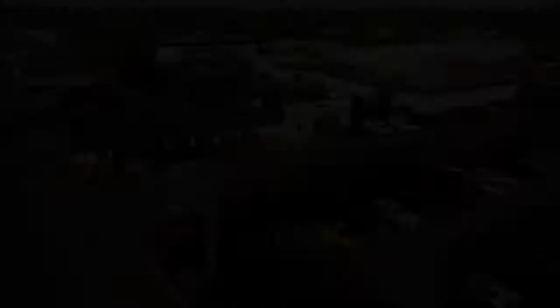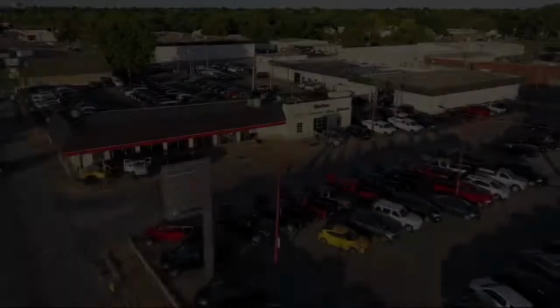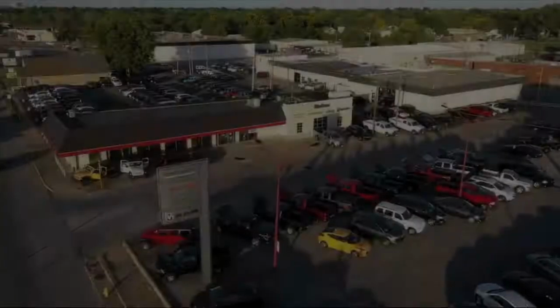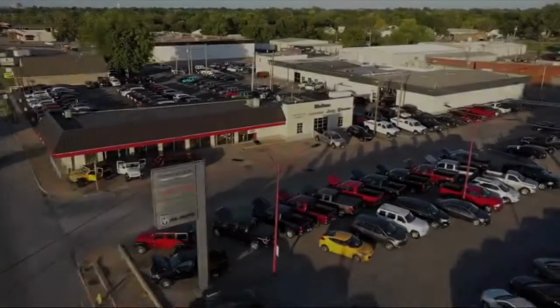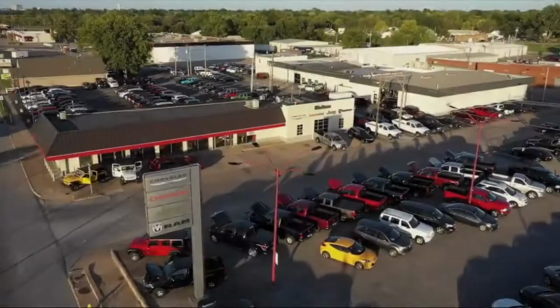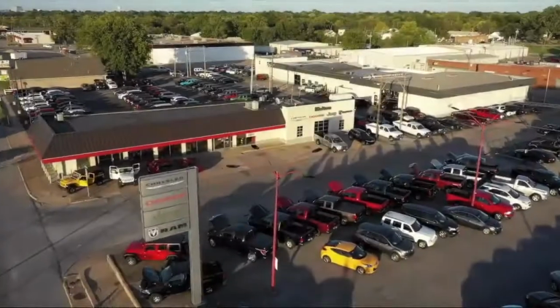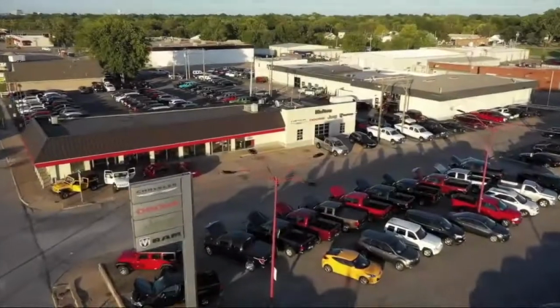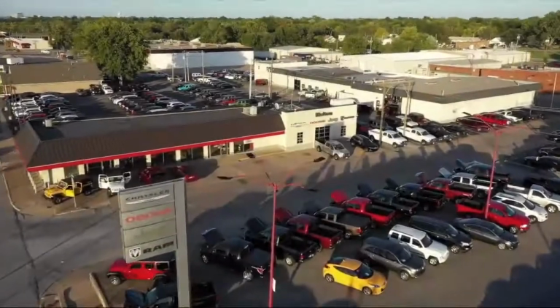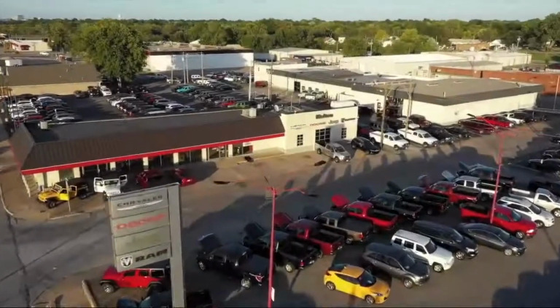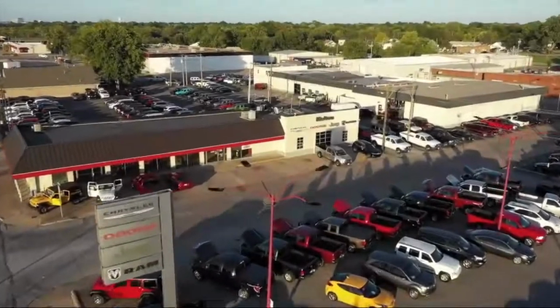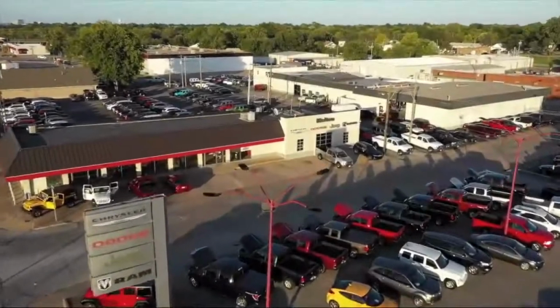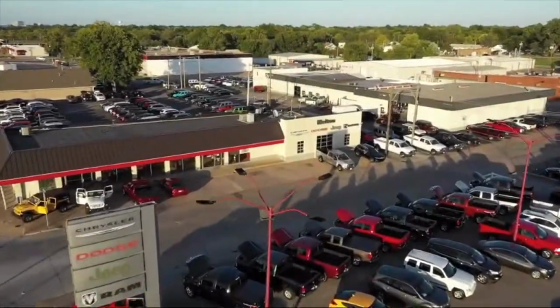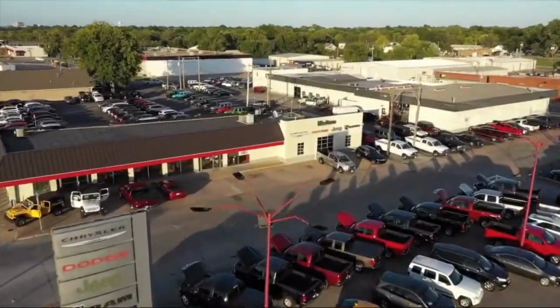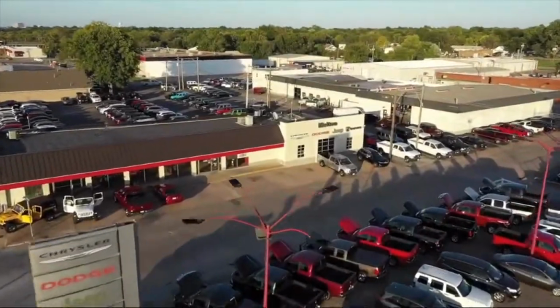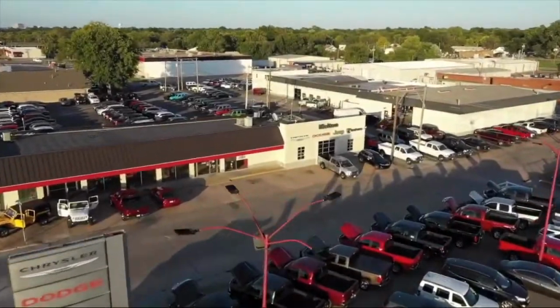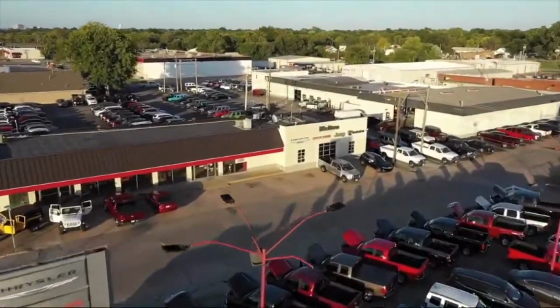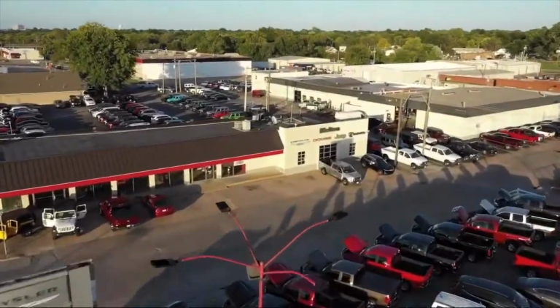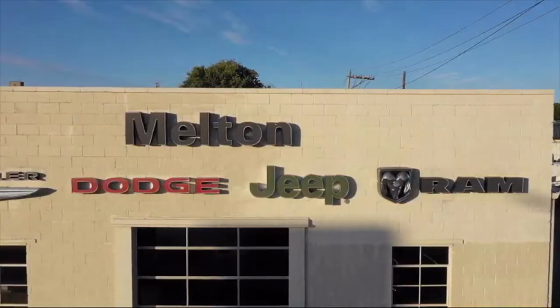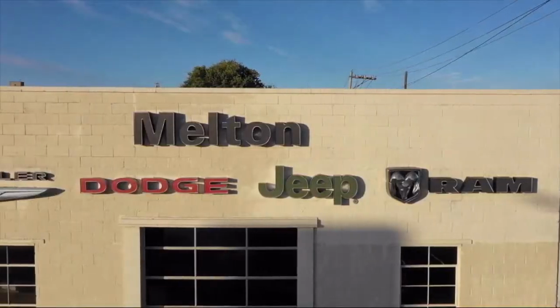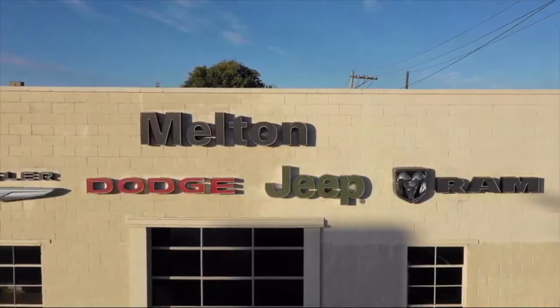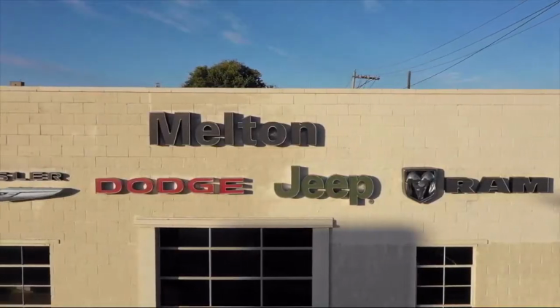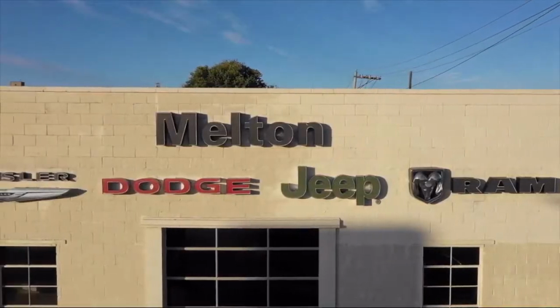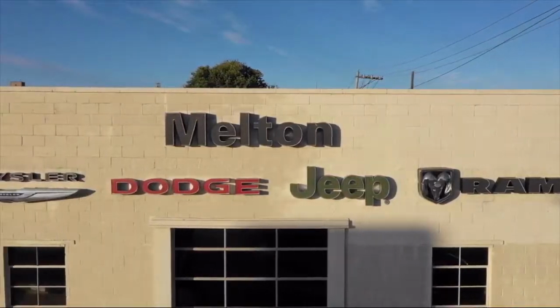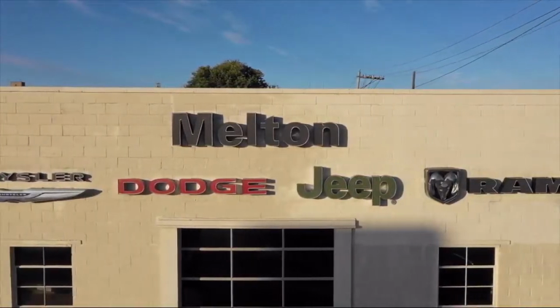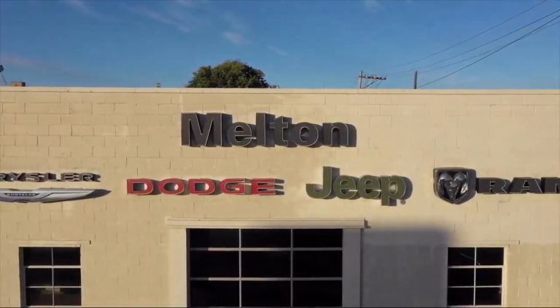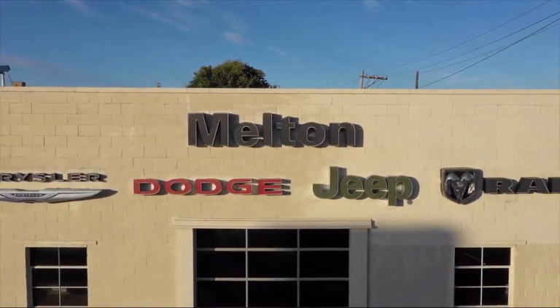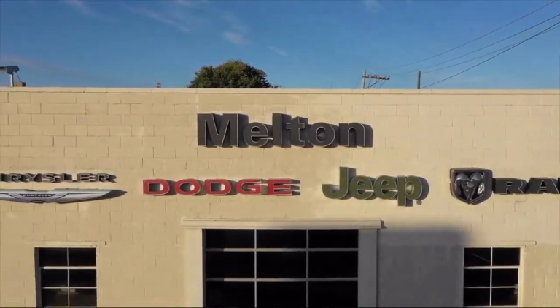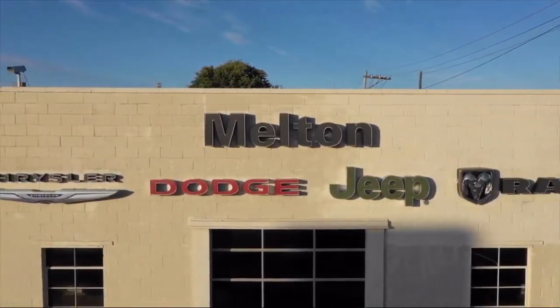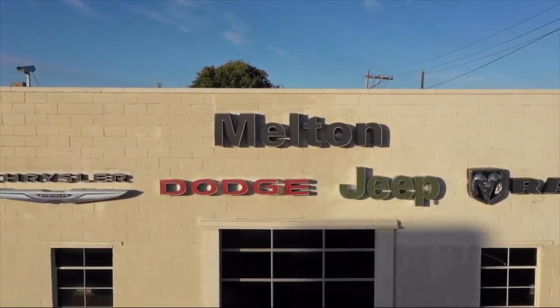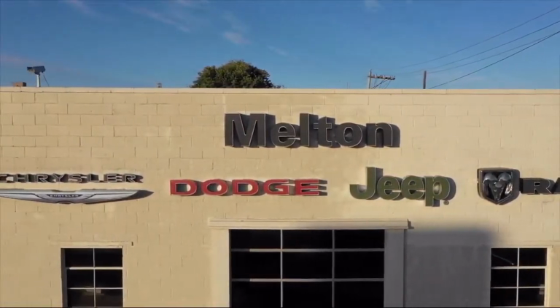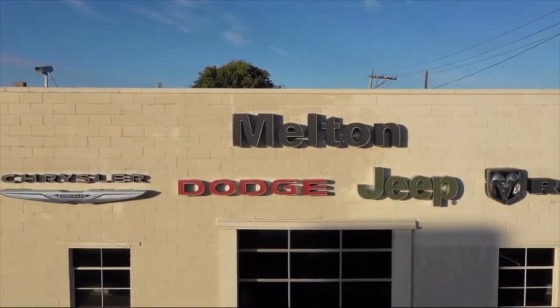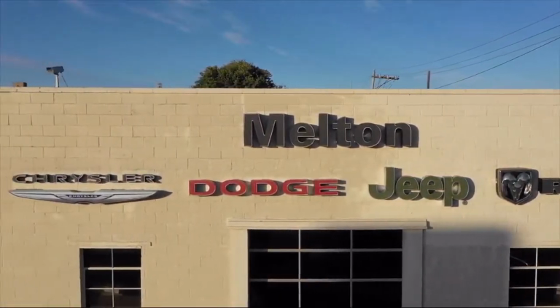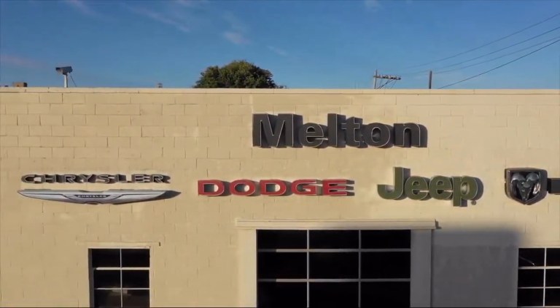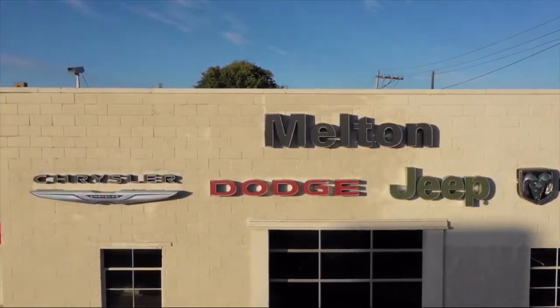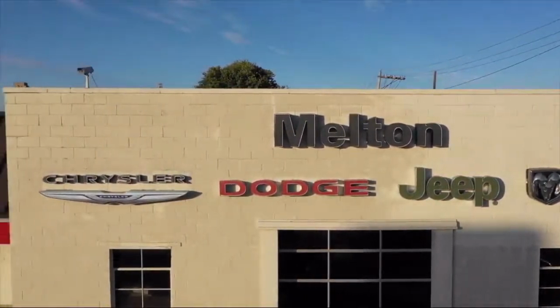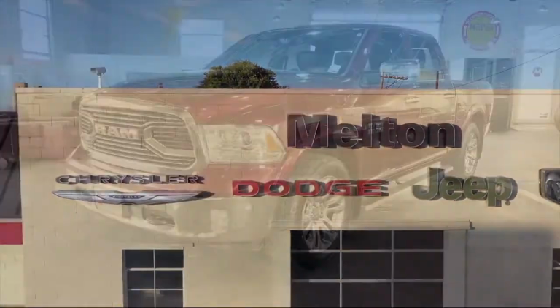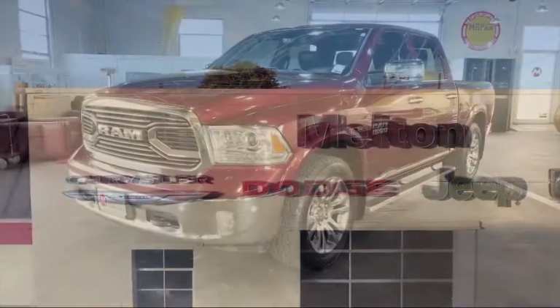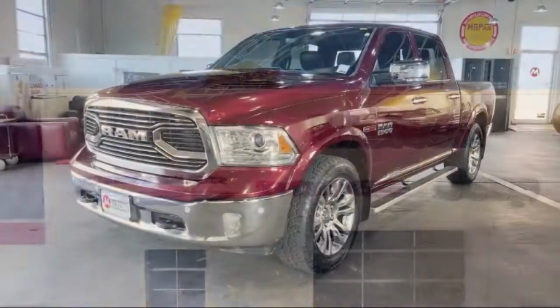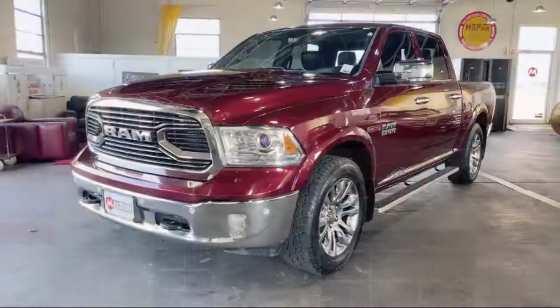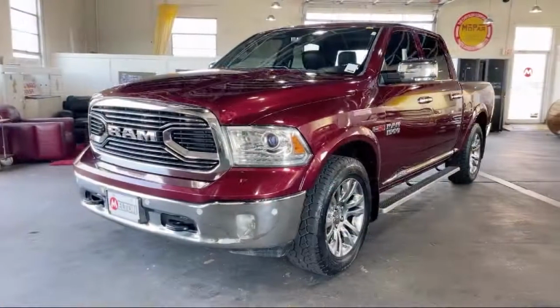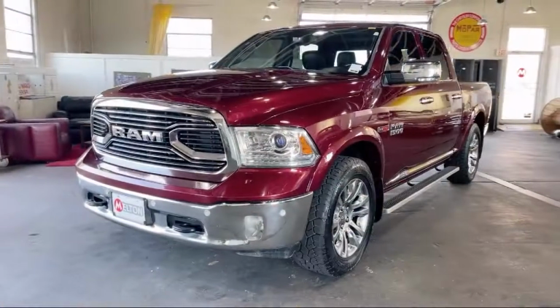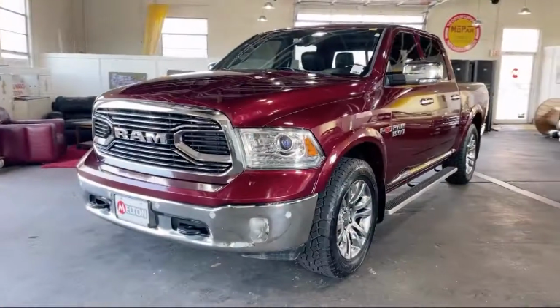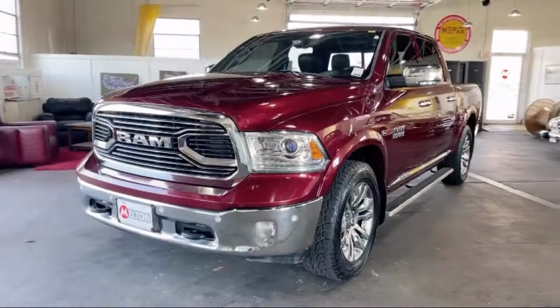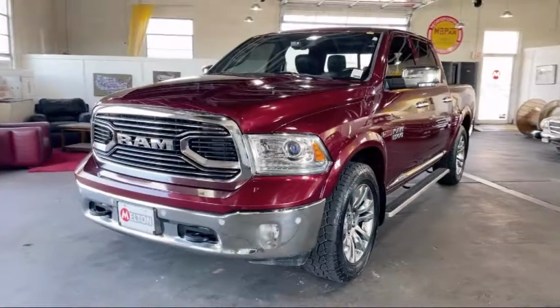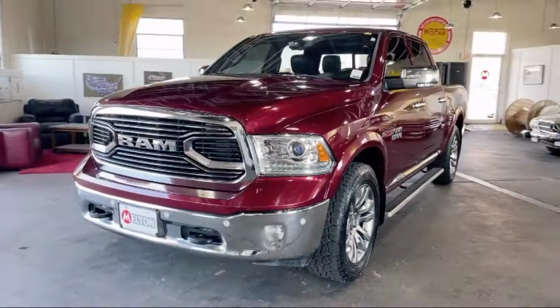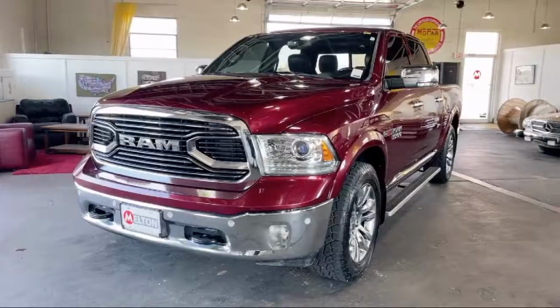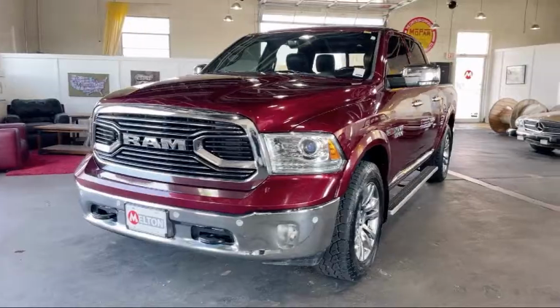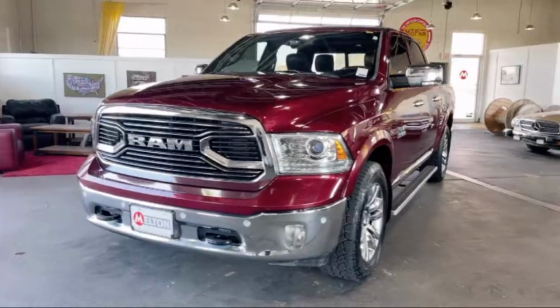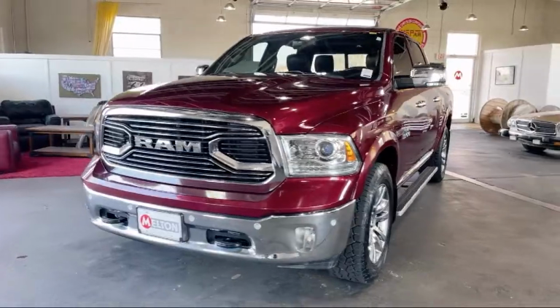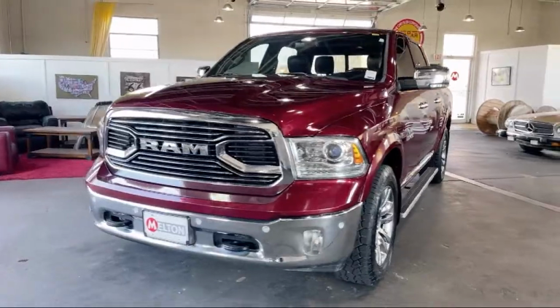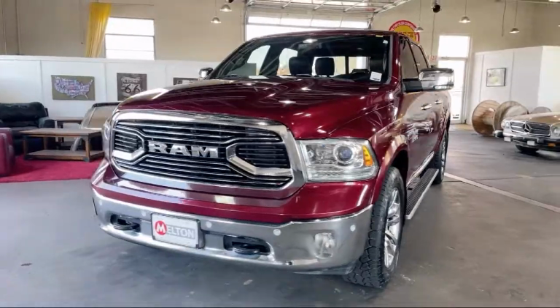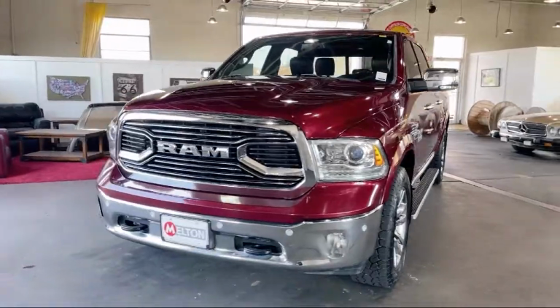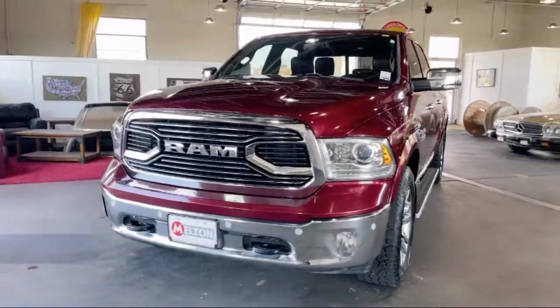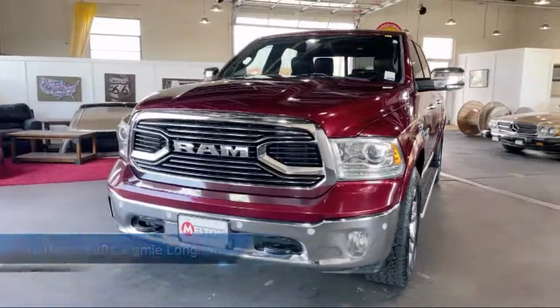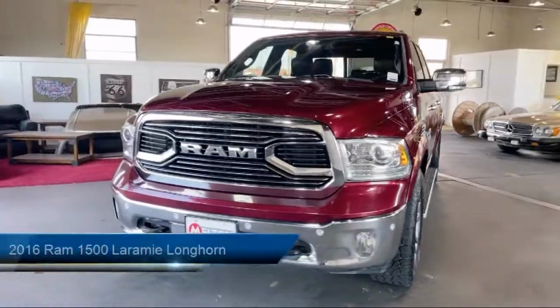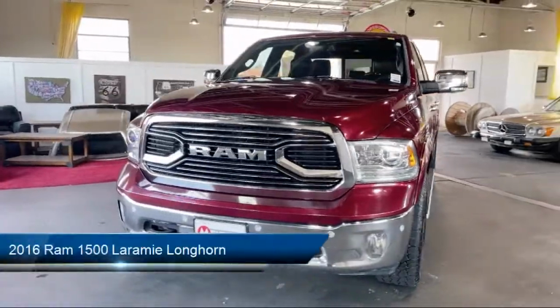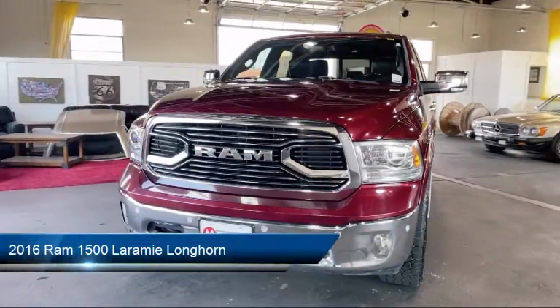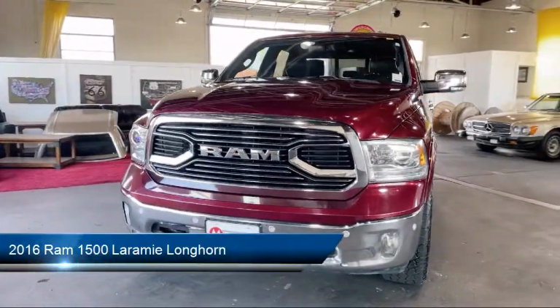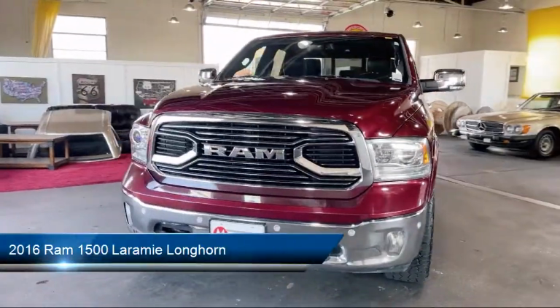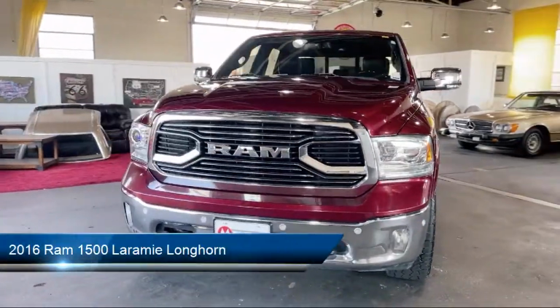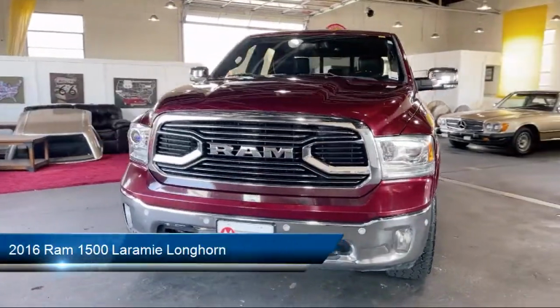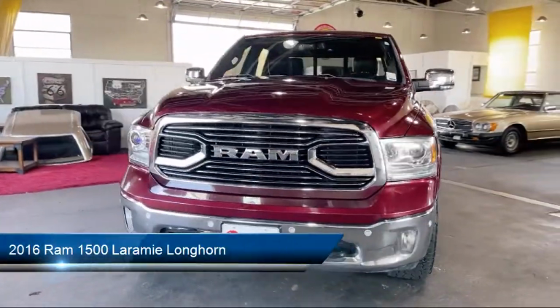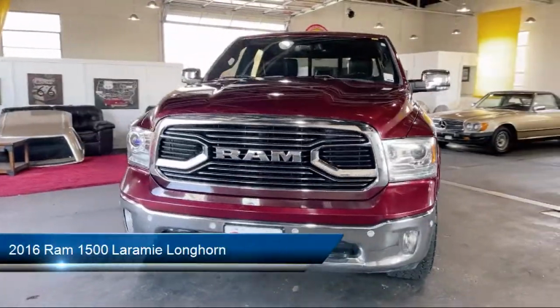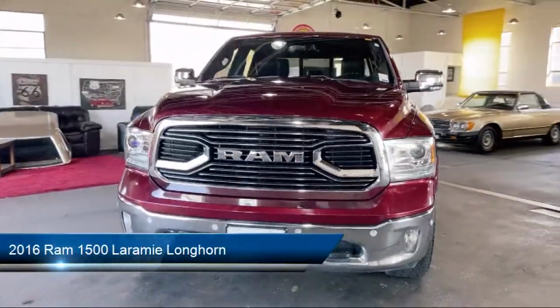Welcome to Melton Chrysler Dodge Jeep Ram. Here's a look at another one of our hand selected vehicles from our inventory.